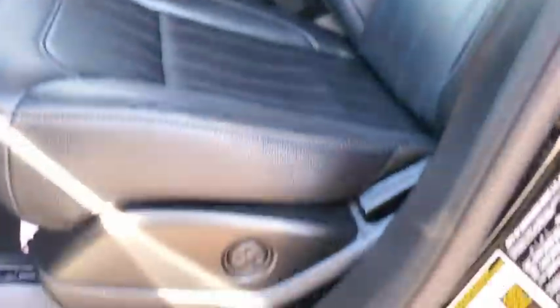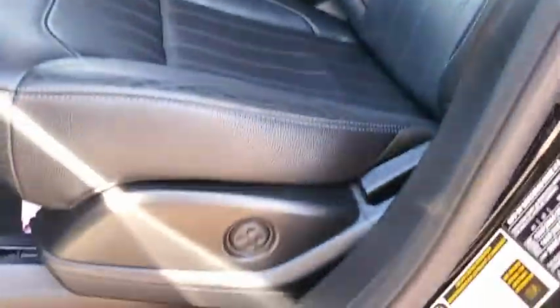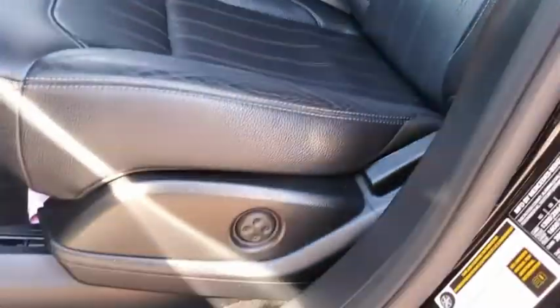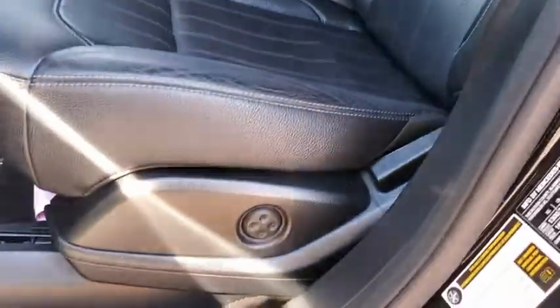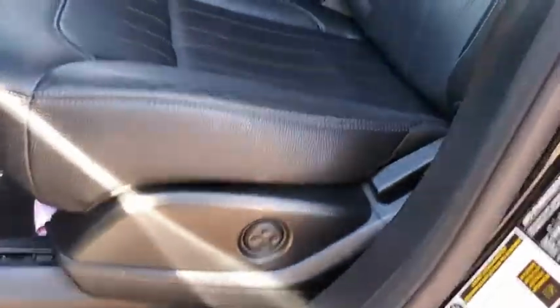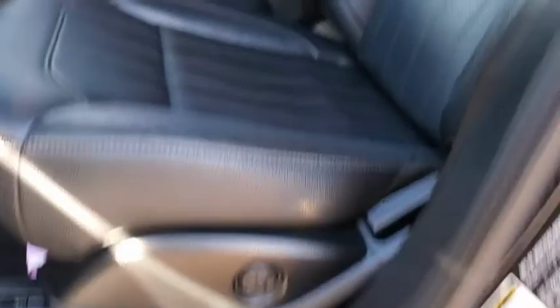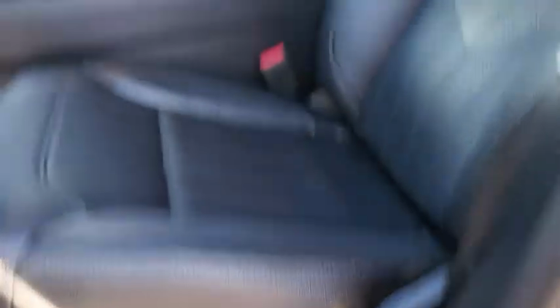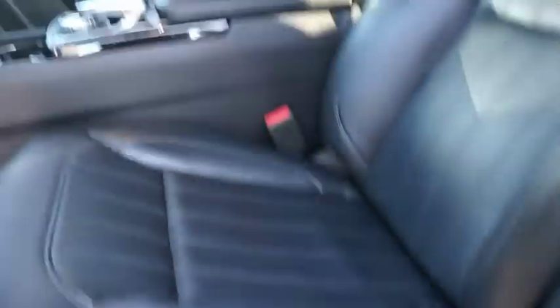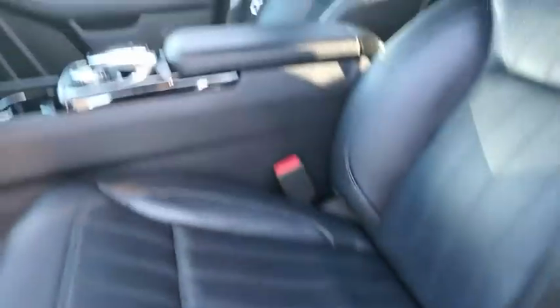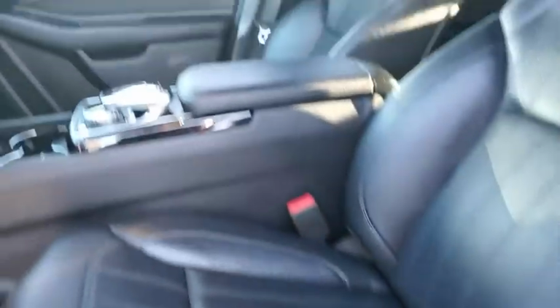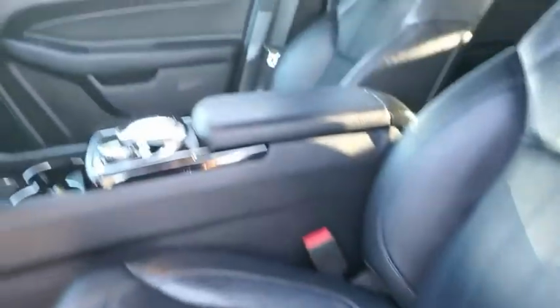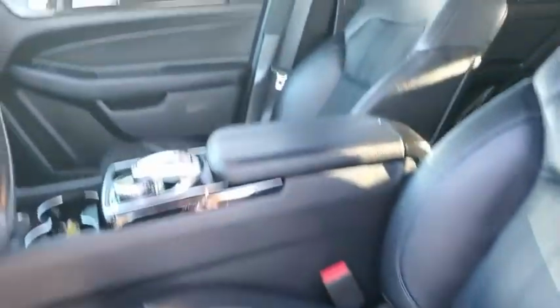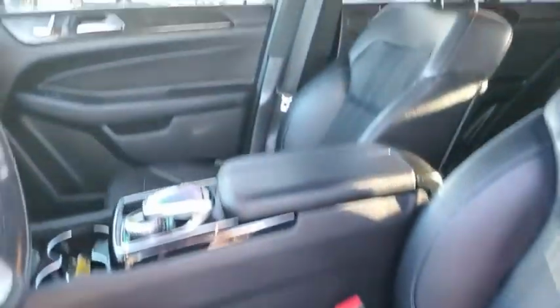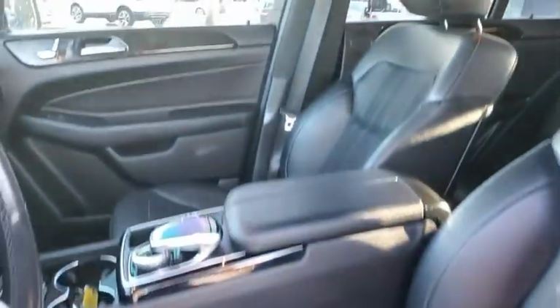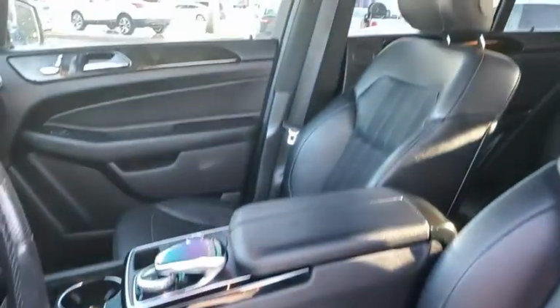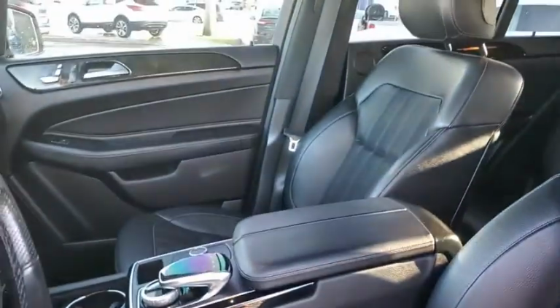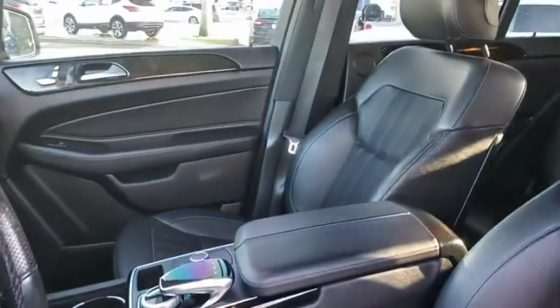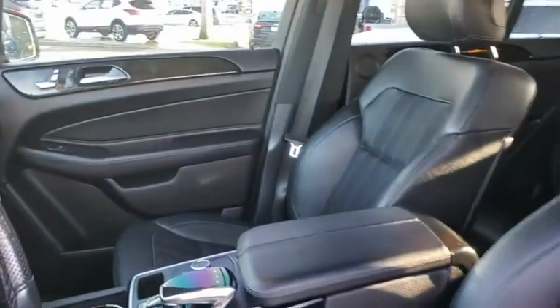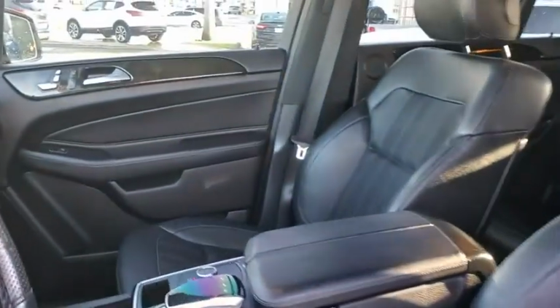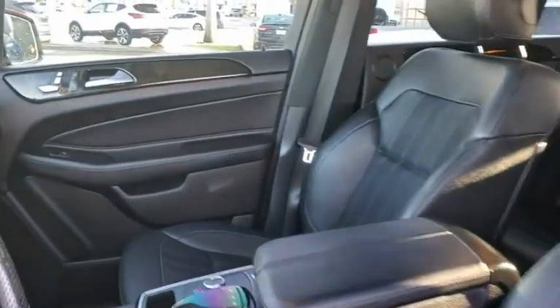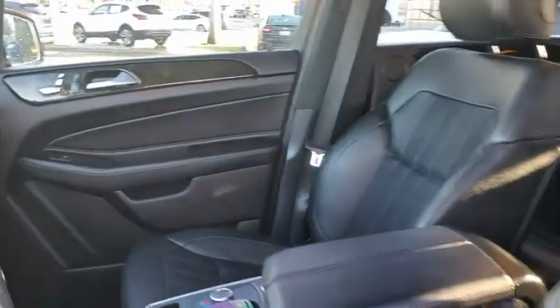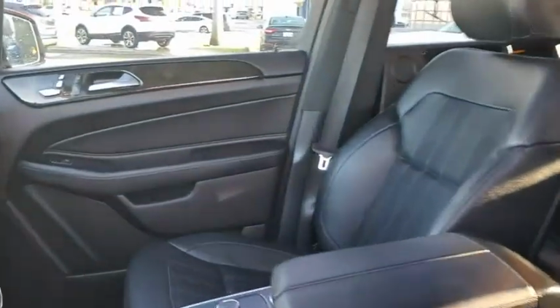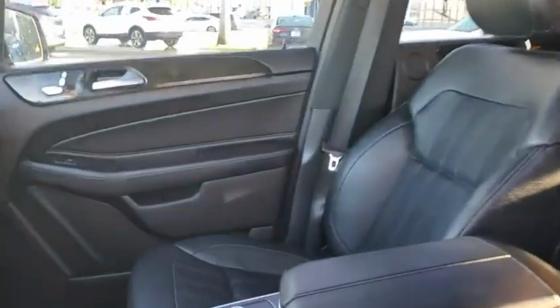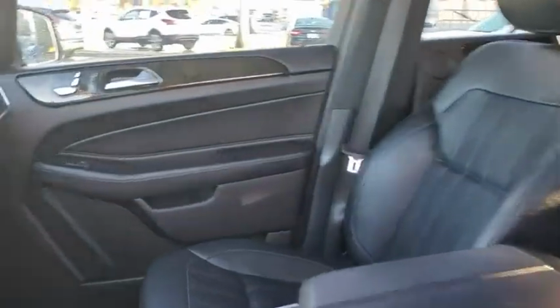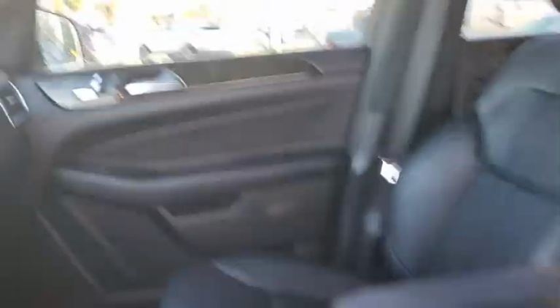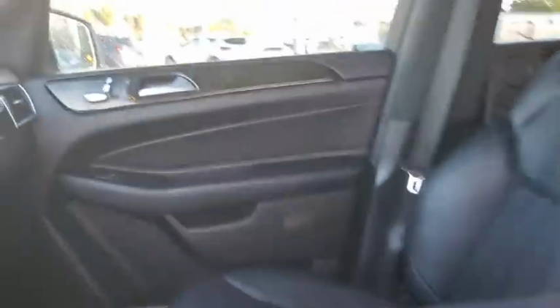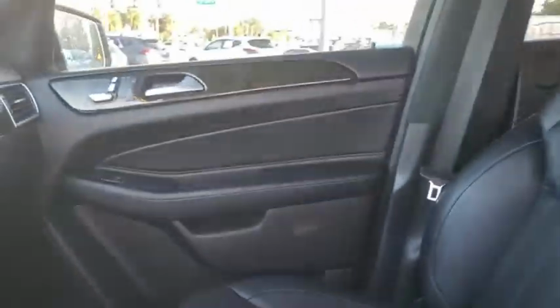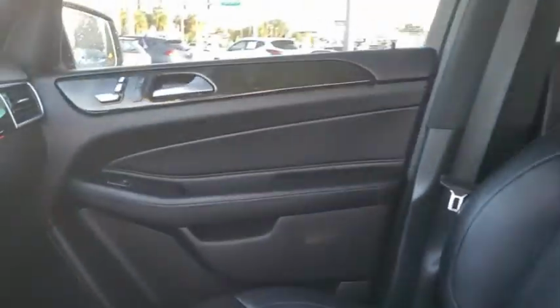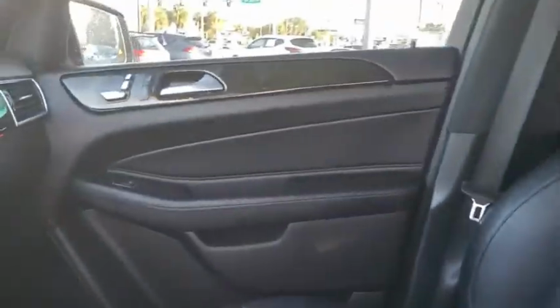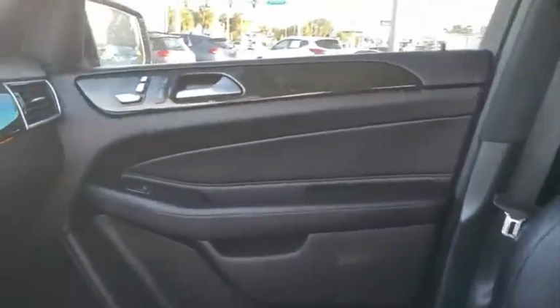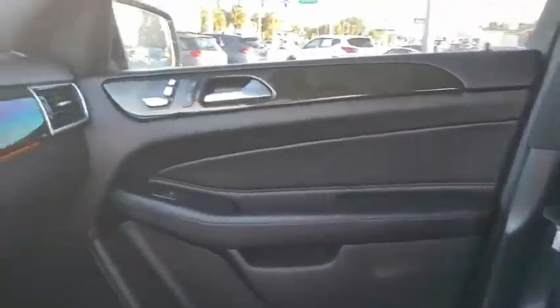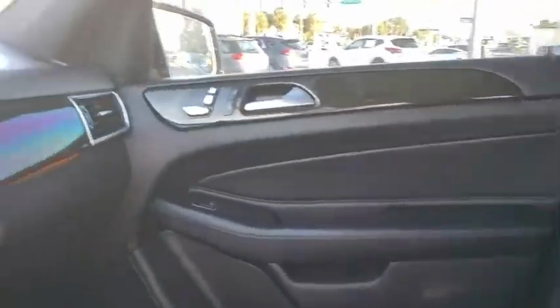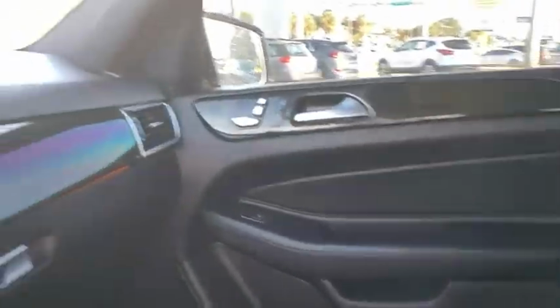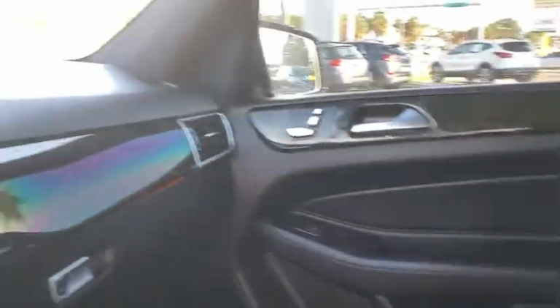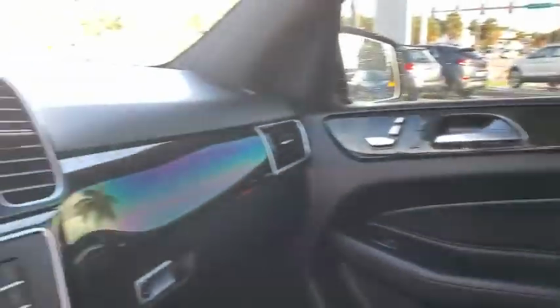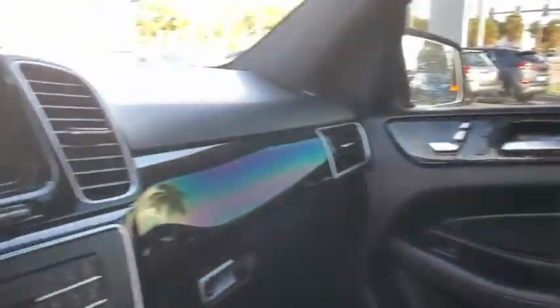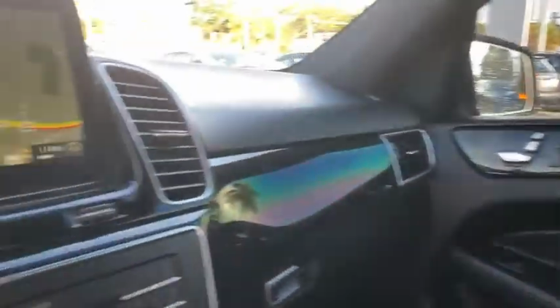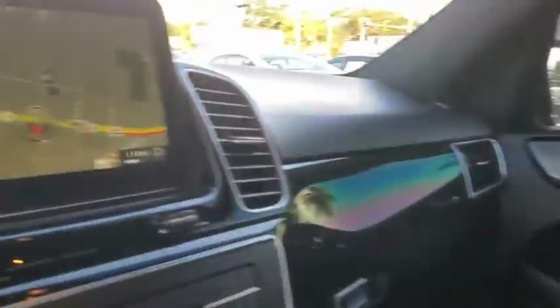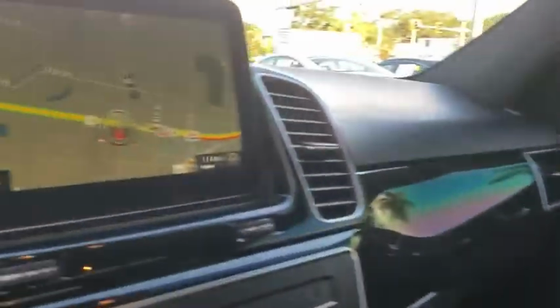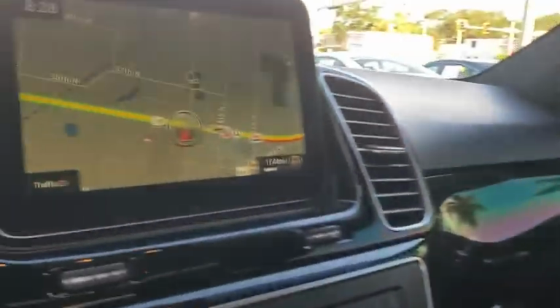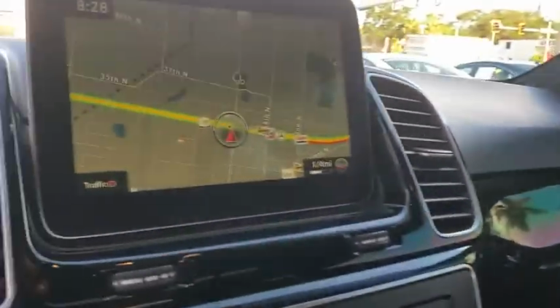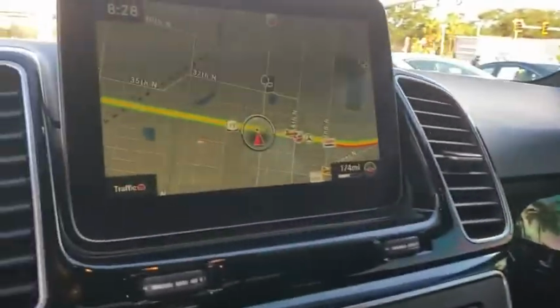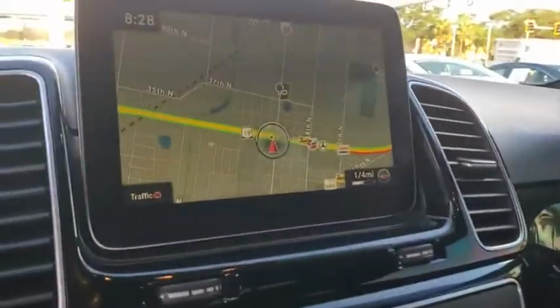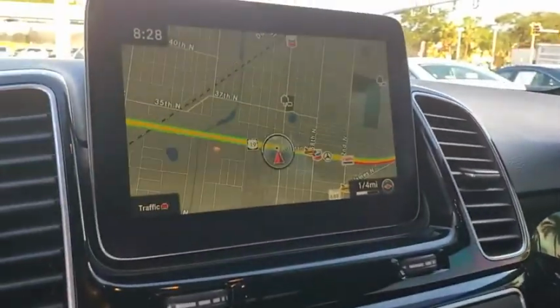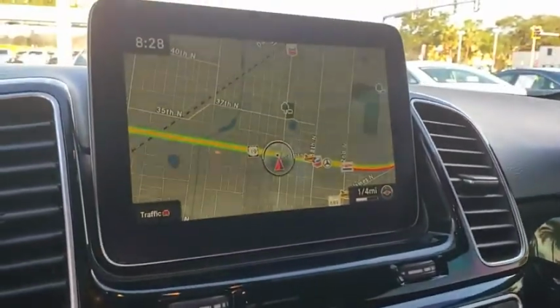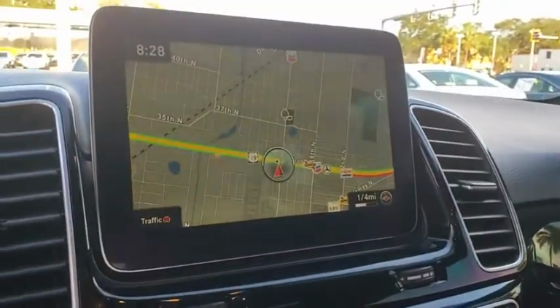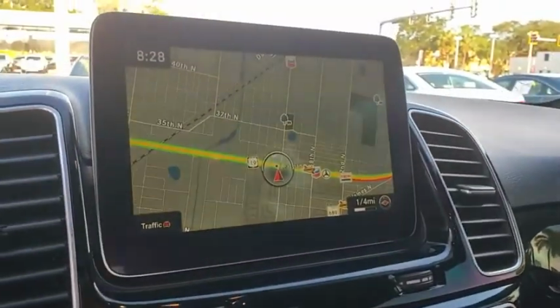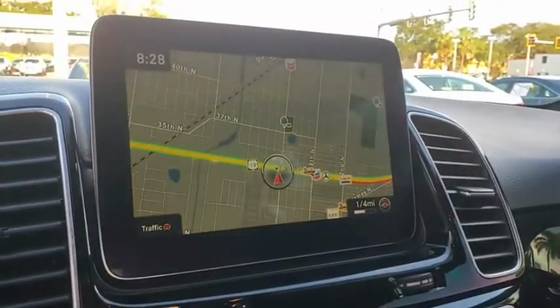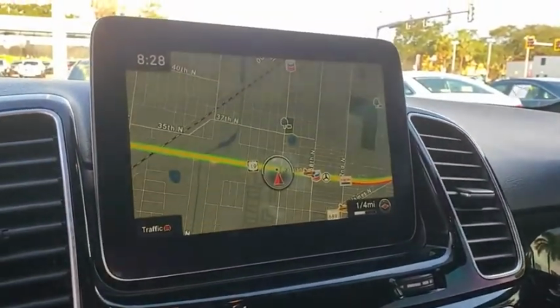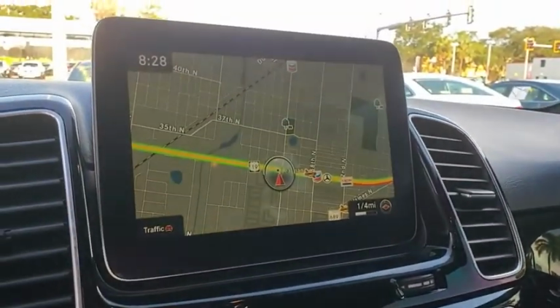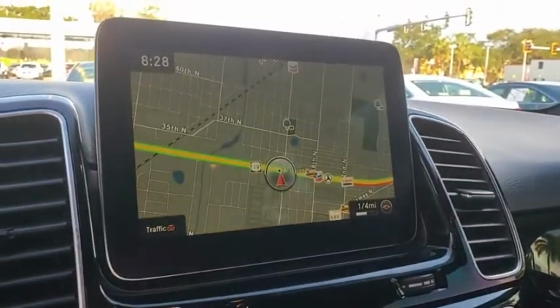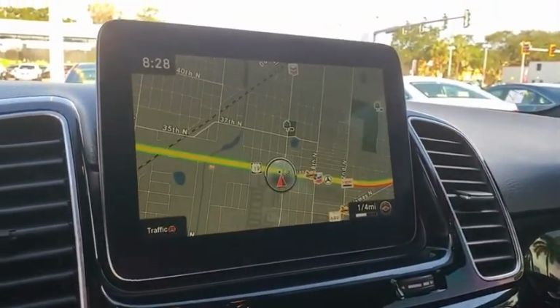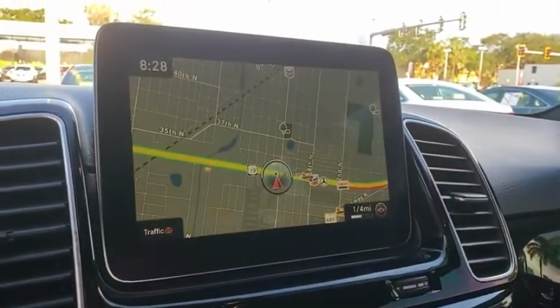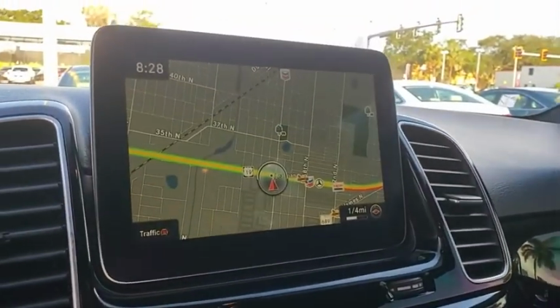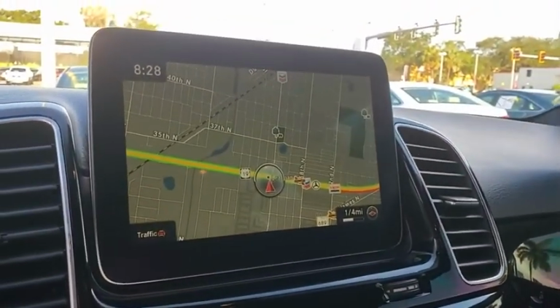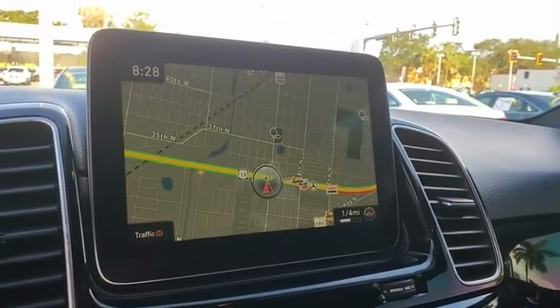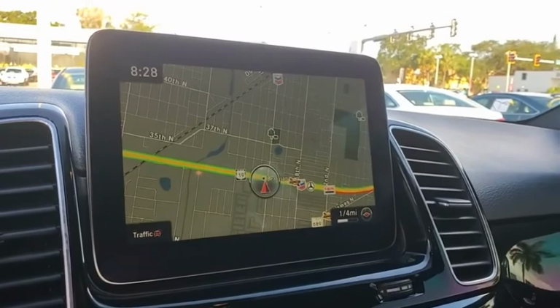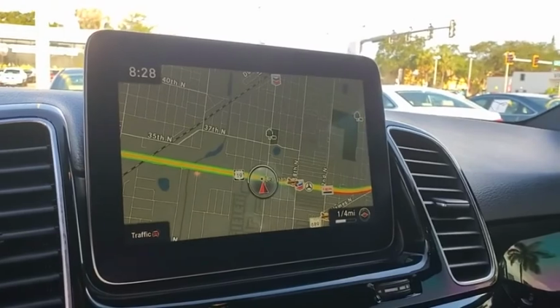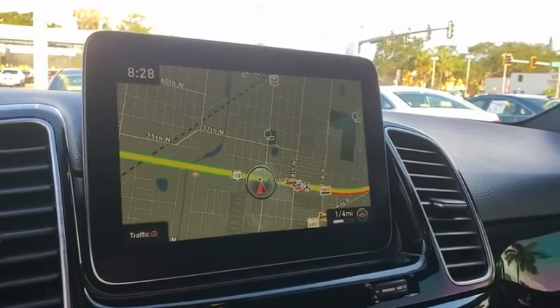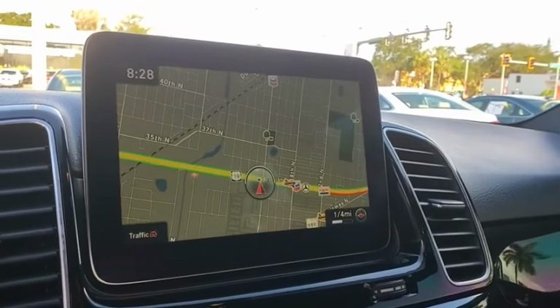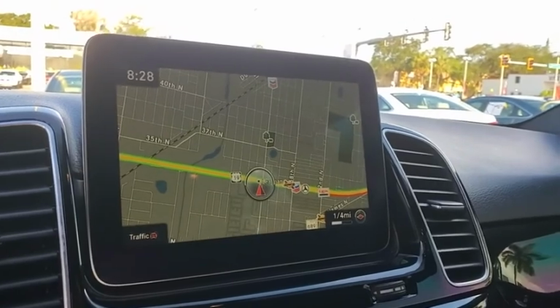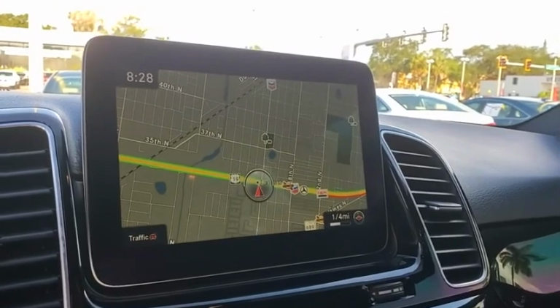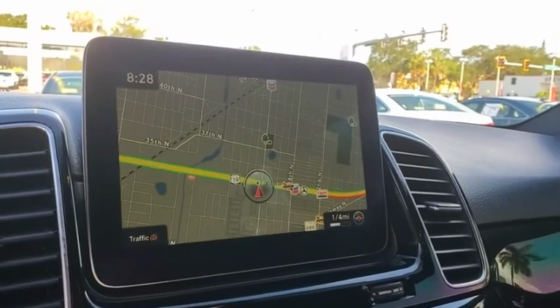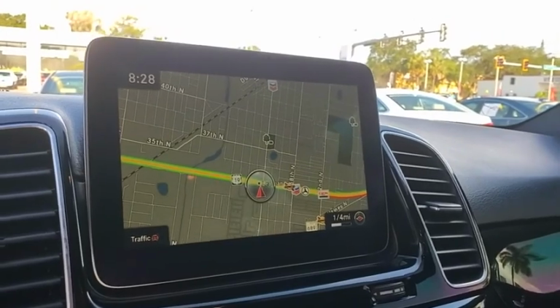Electronic stability control, heated front seat, power windows, power moonroof, panic alarm.